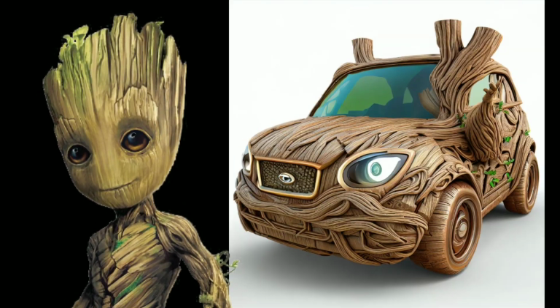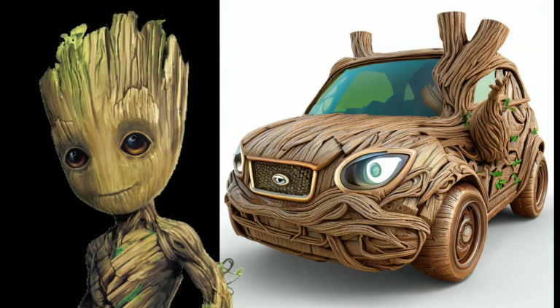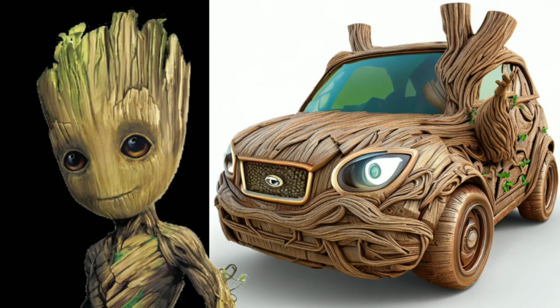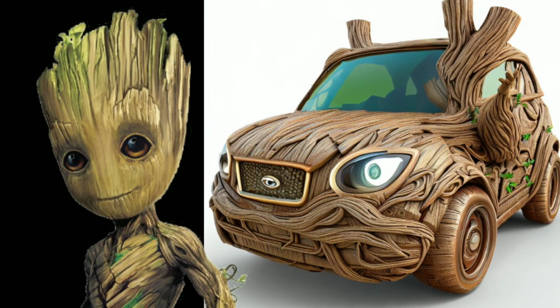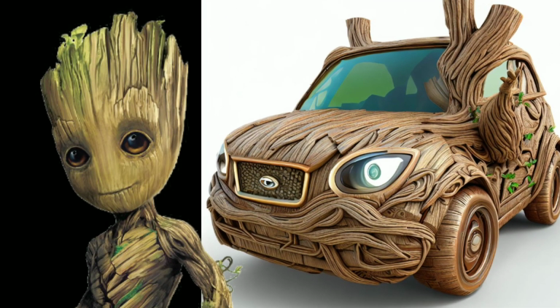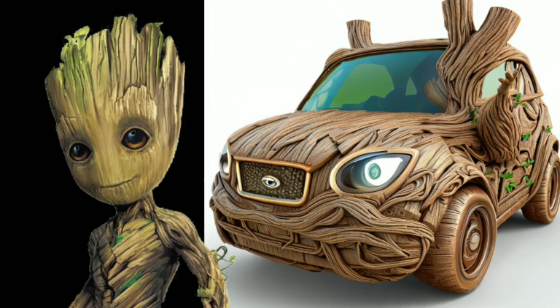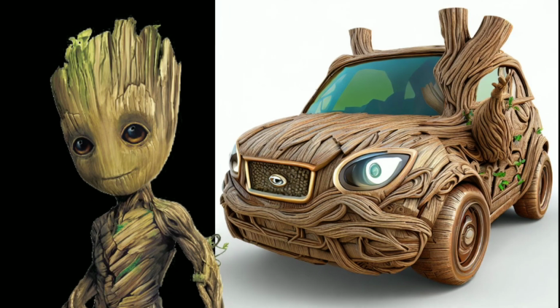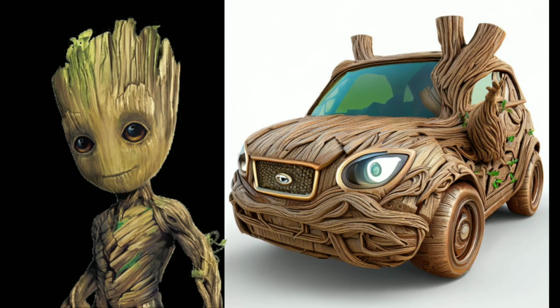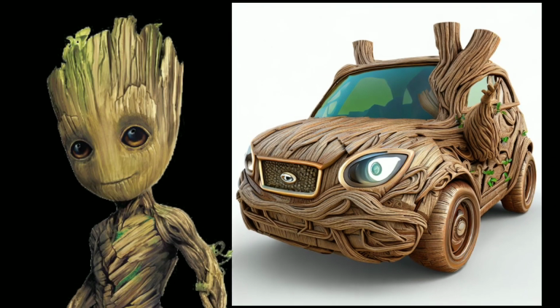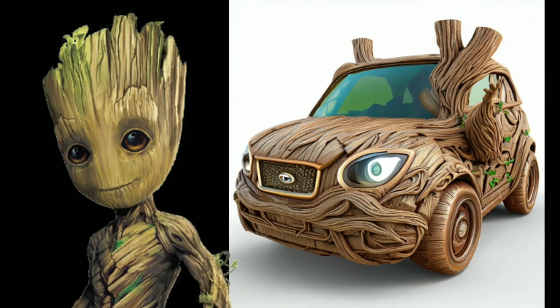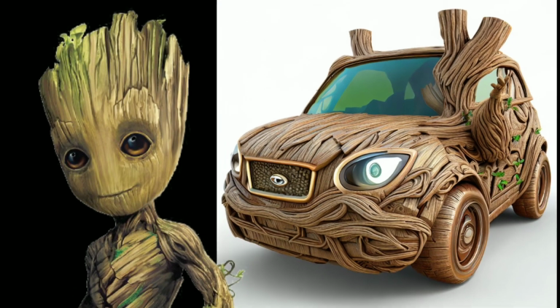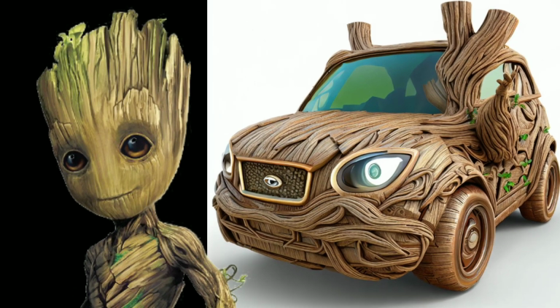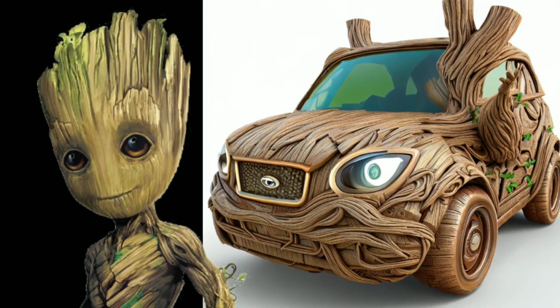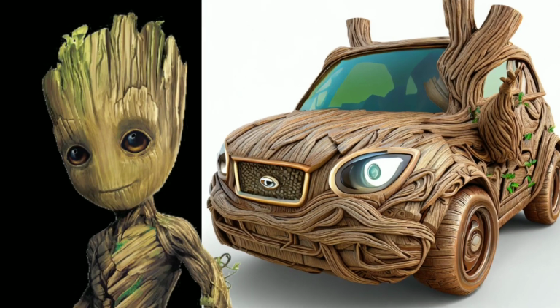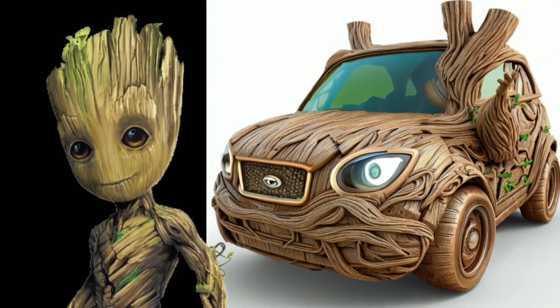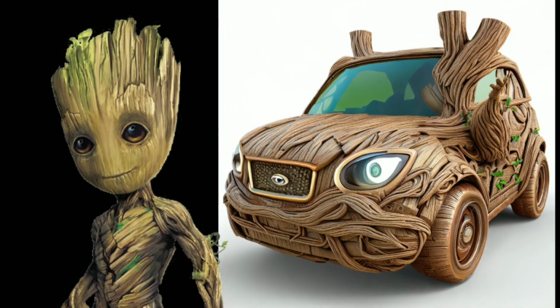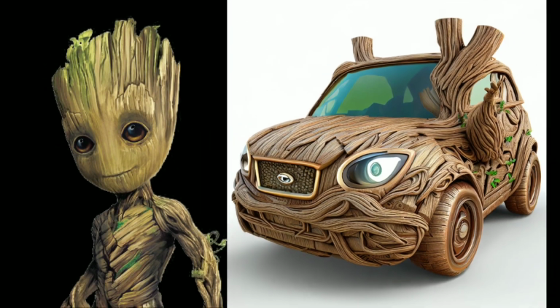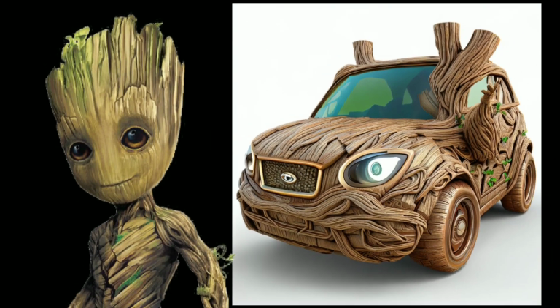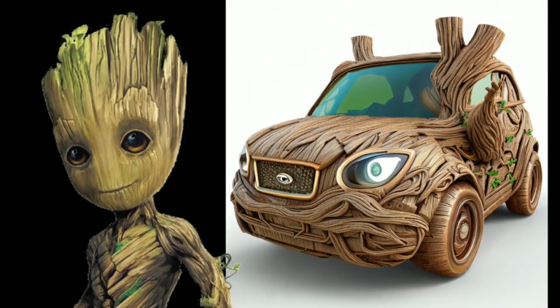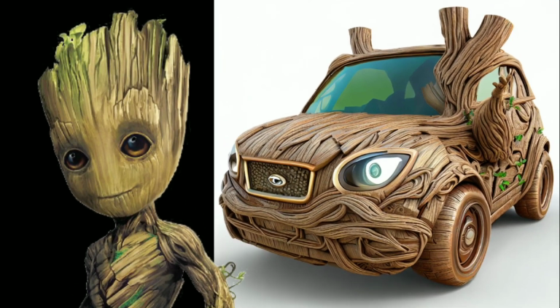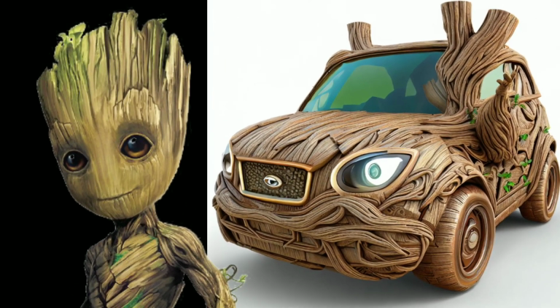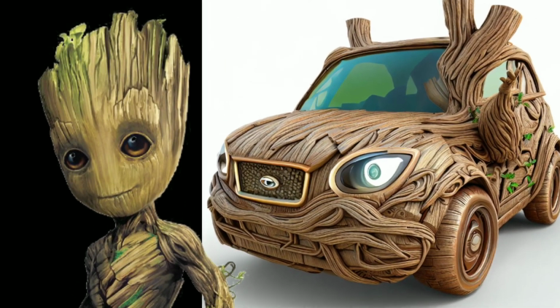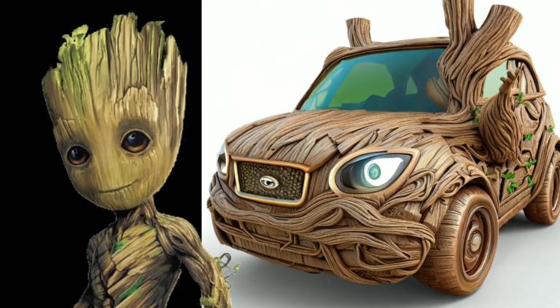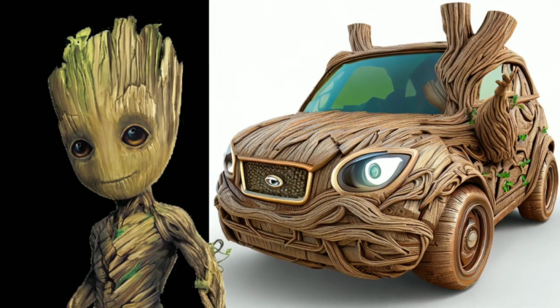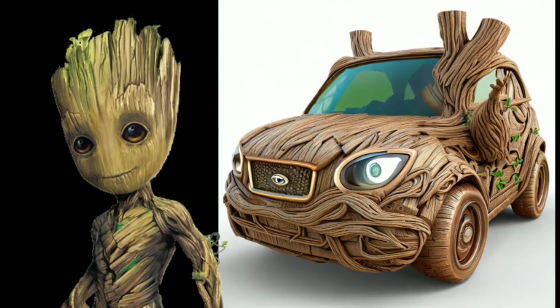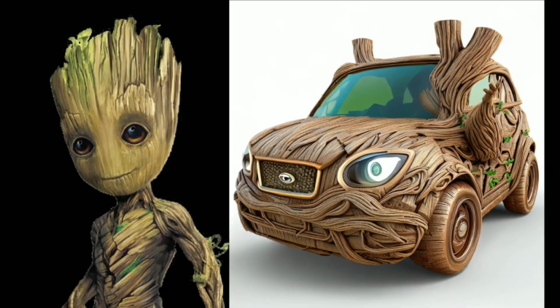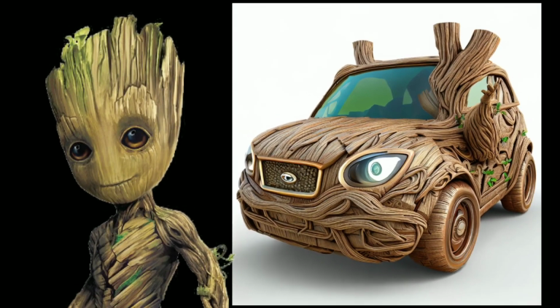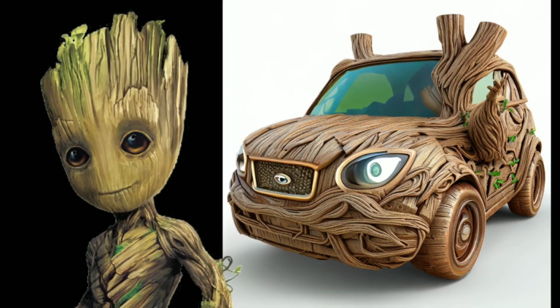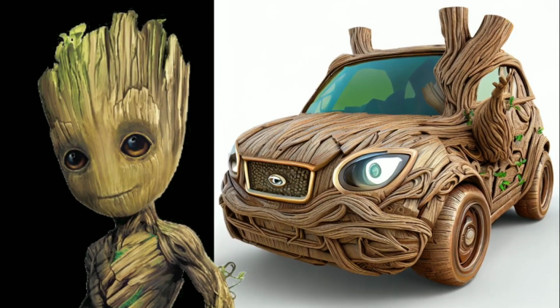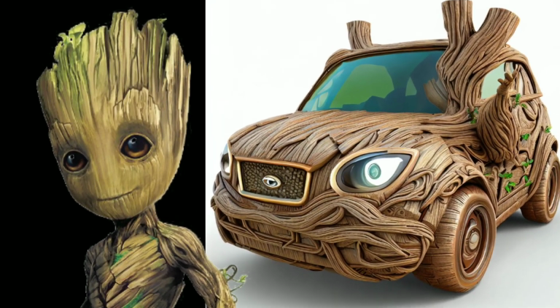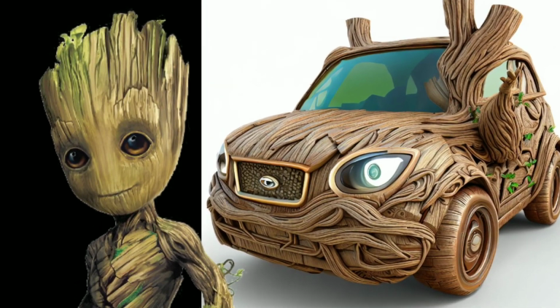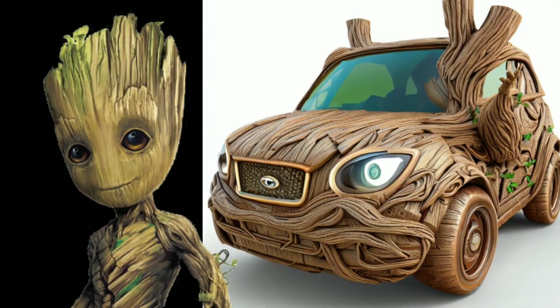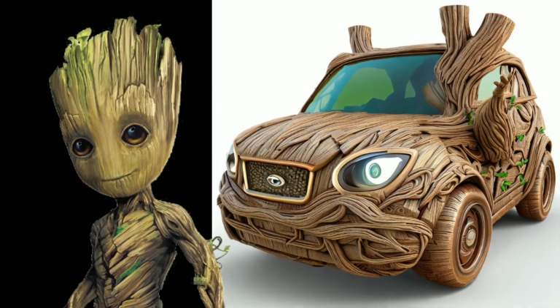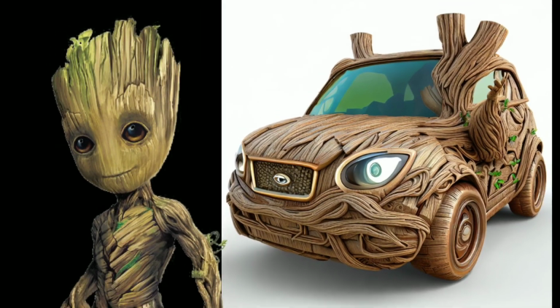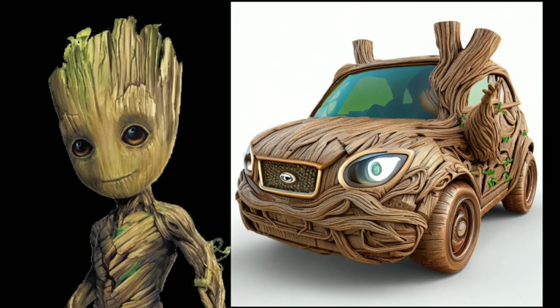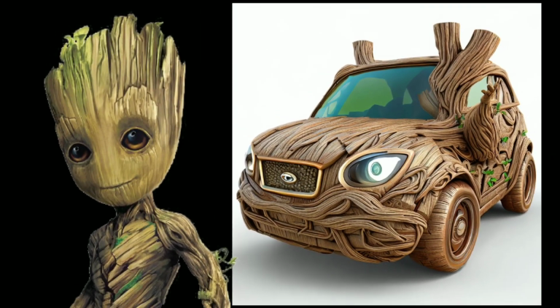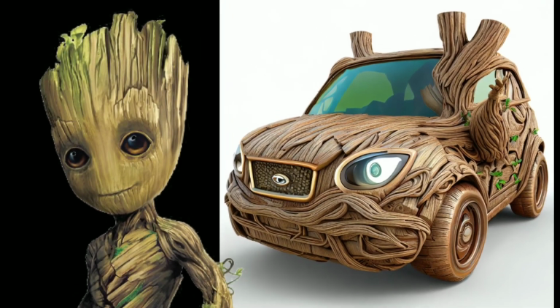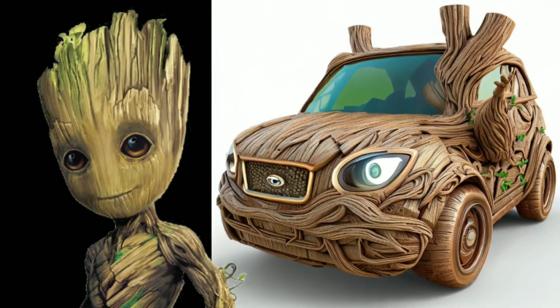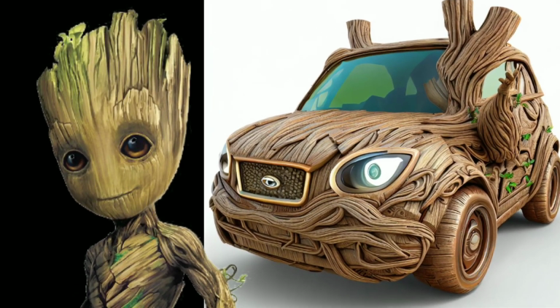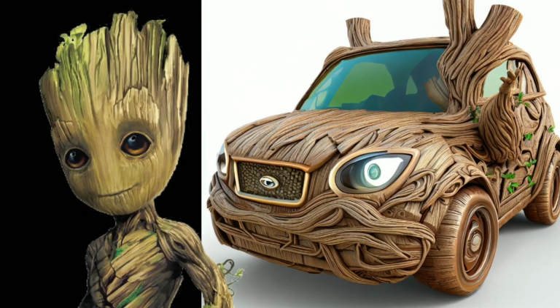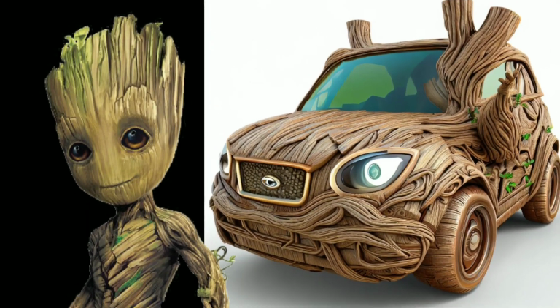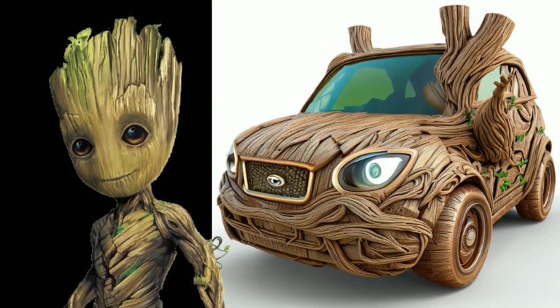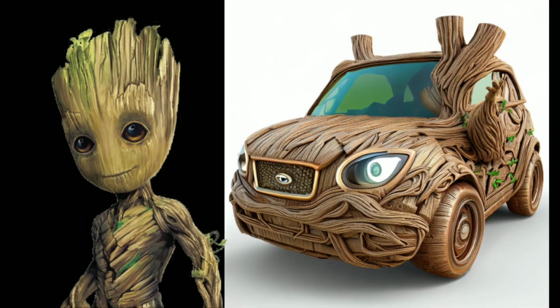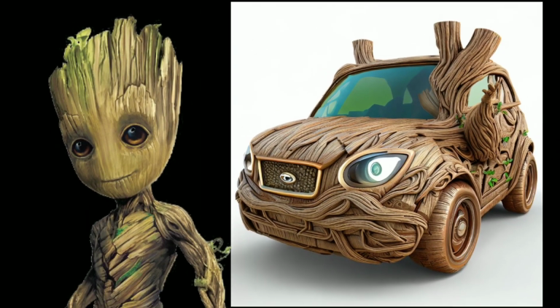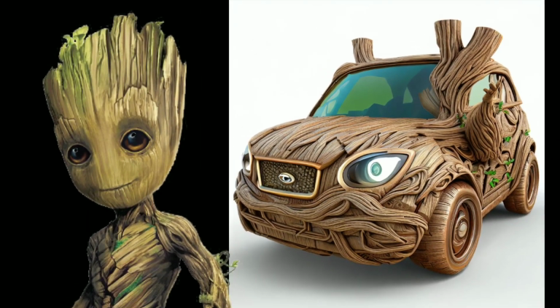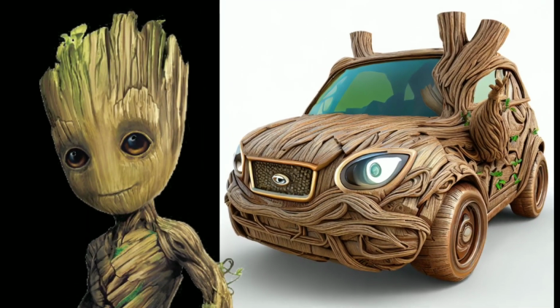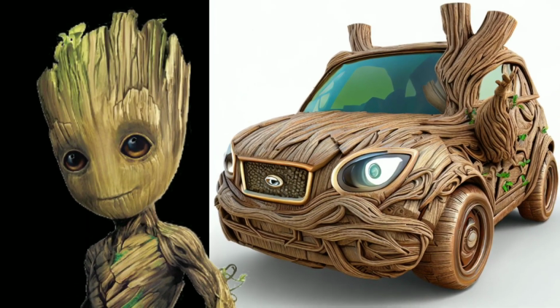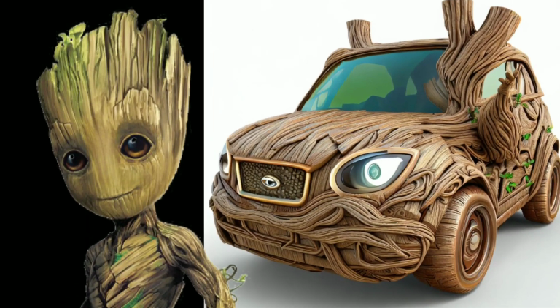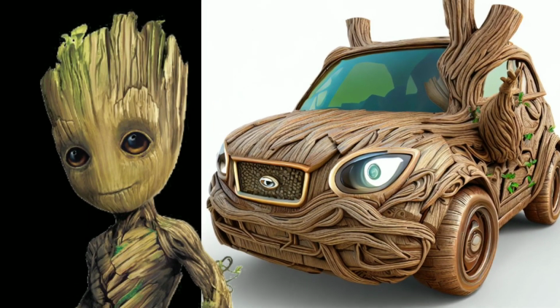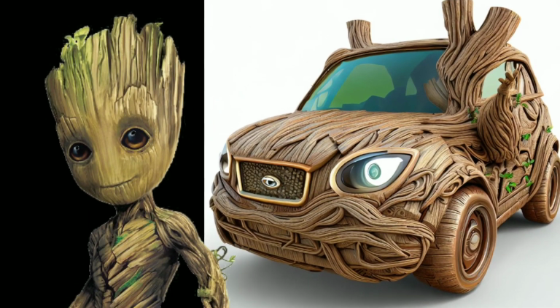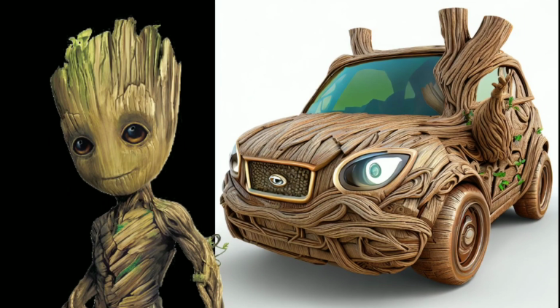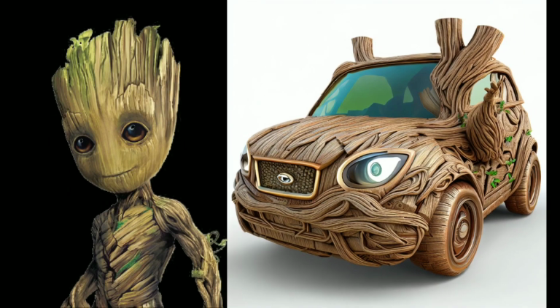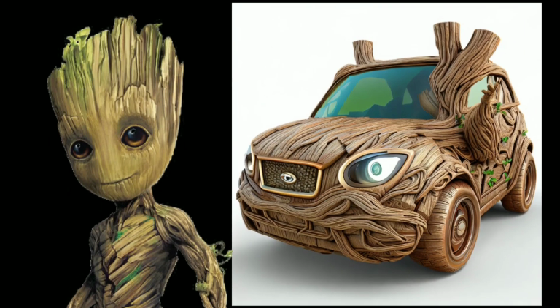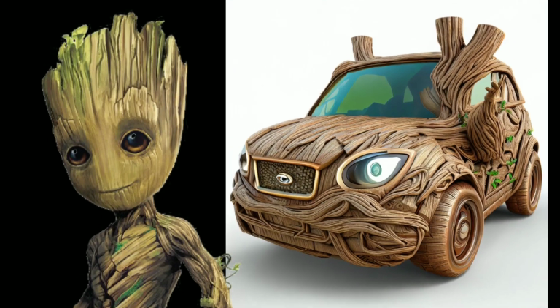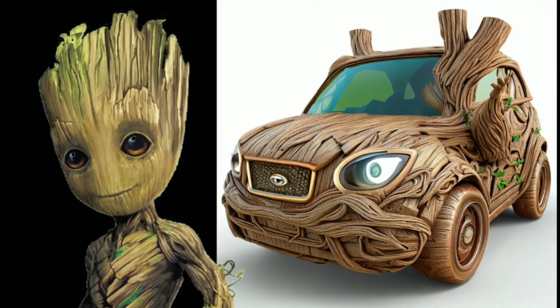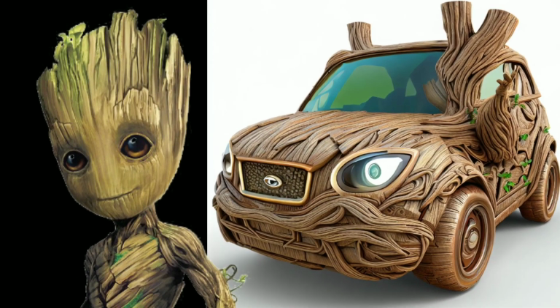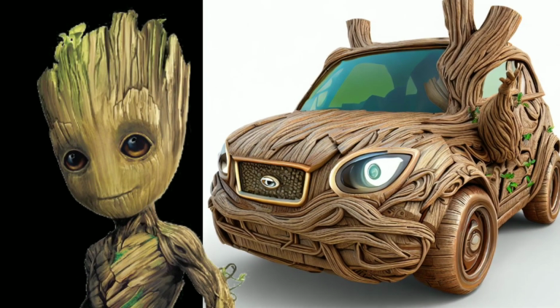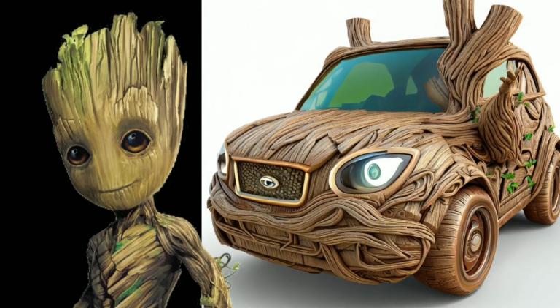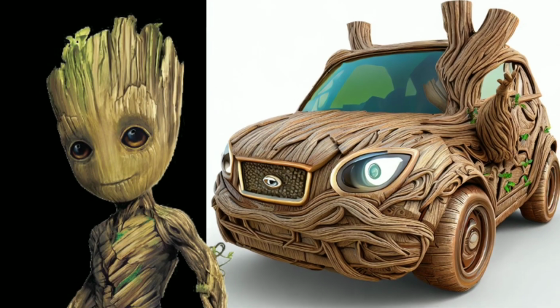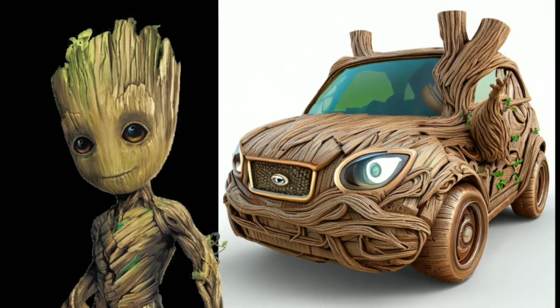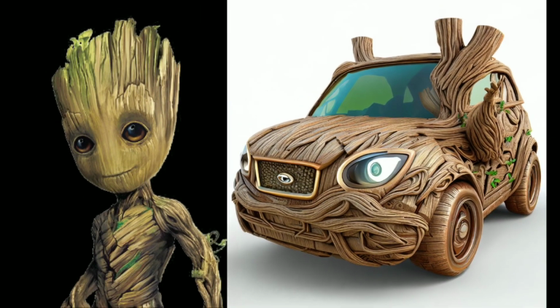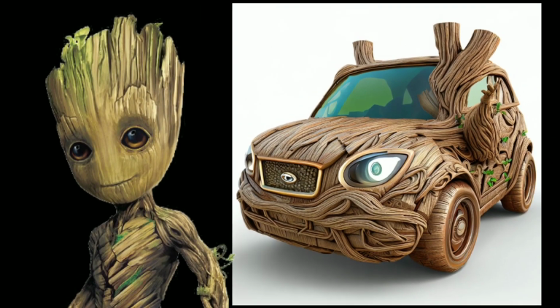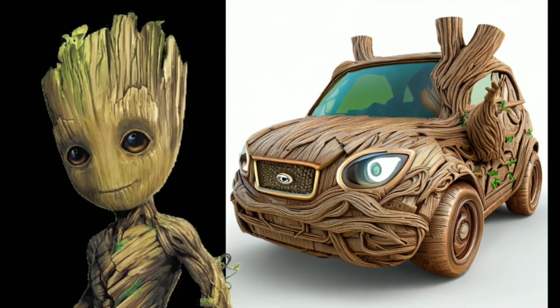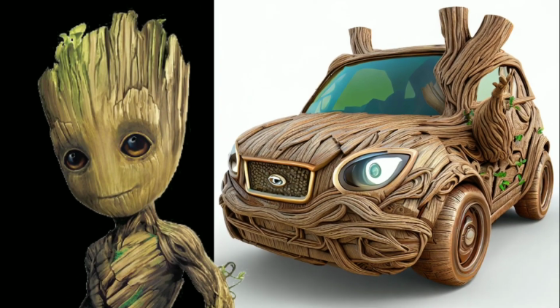Groot fans, rejoice. The Groot themed car is a heartwarming tribute to the gentle, sentient tree being from Guardians of the Galaxy.